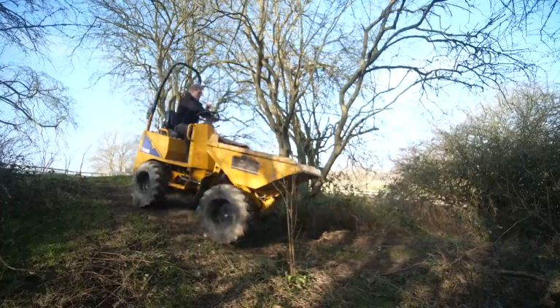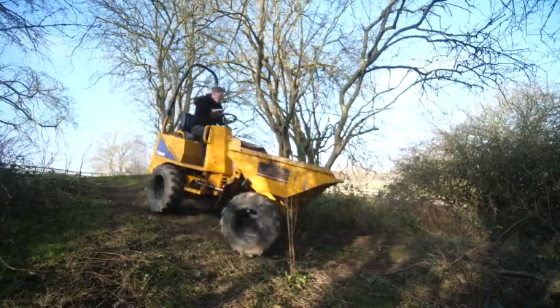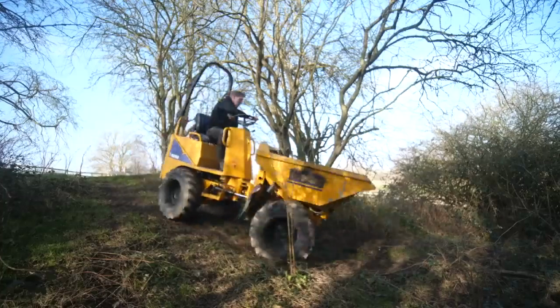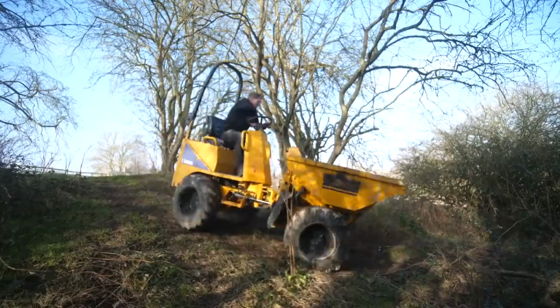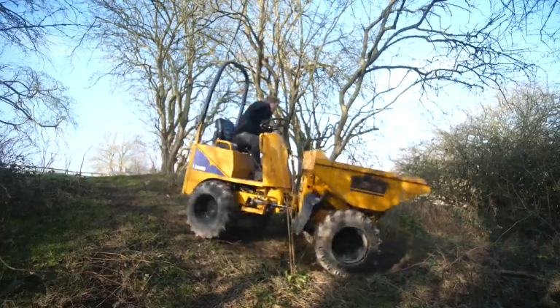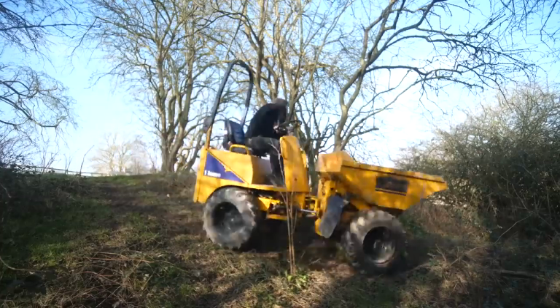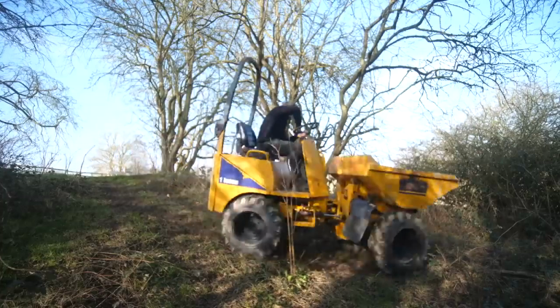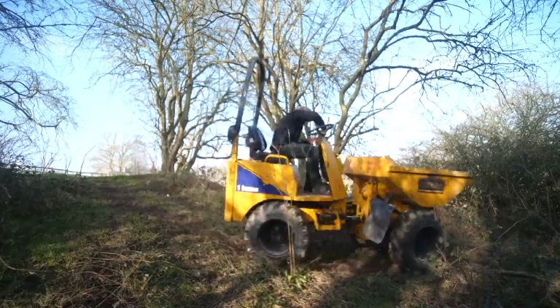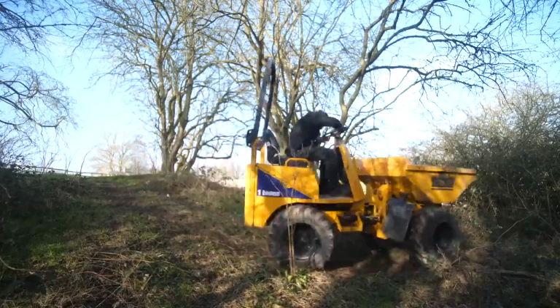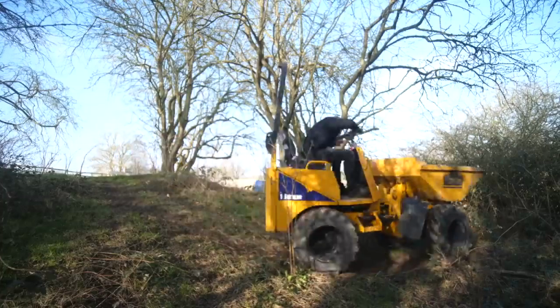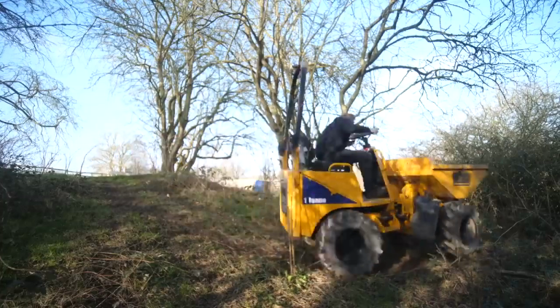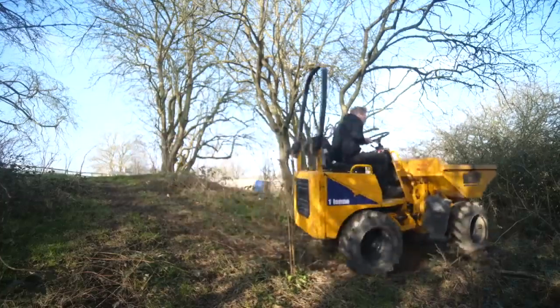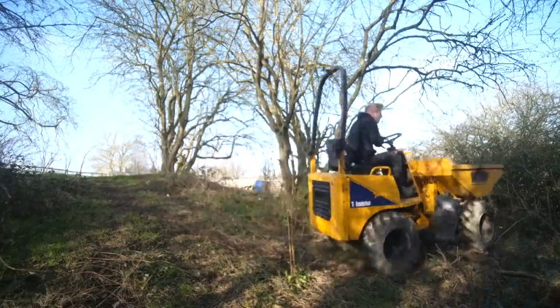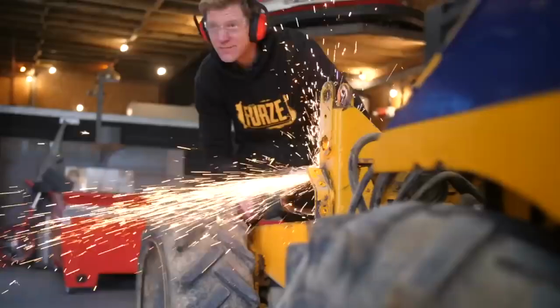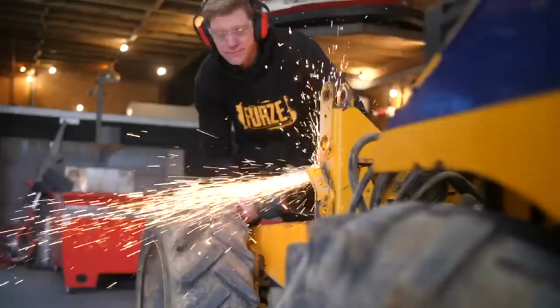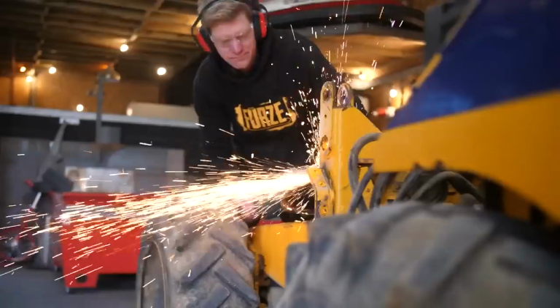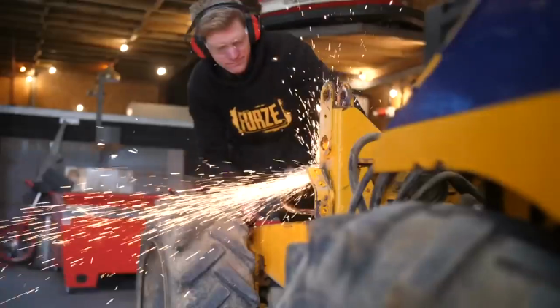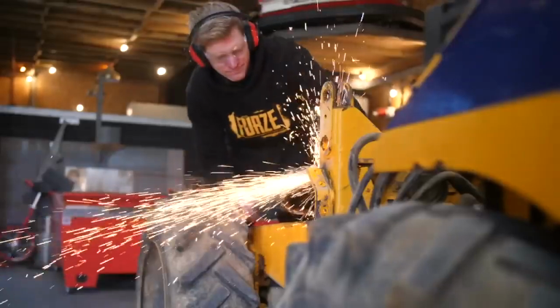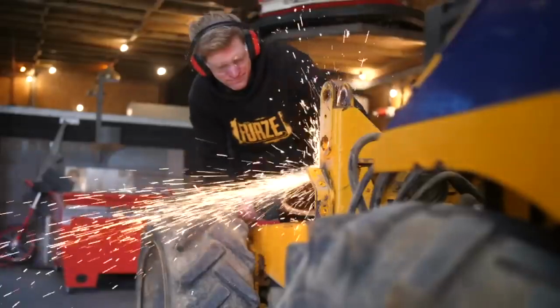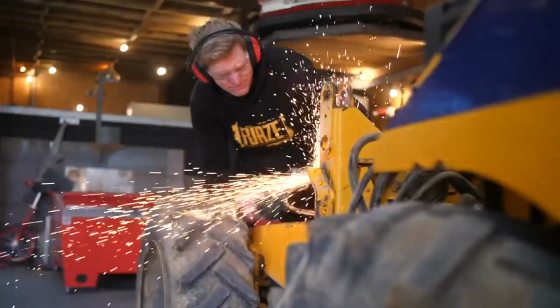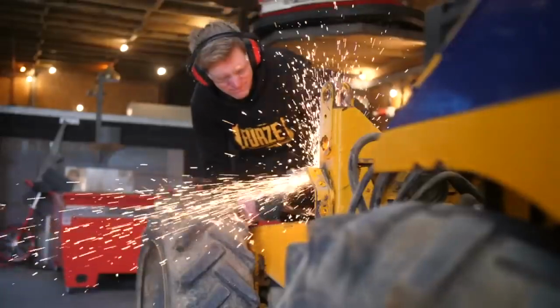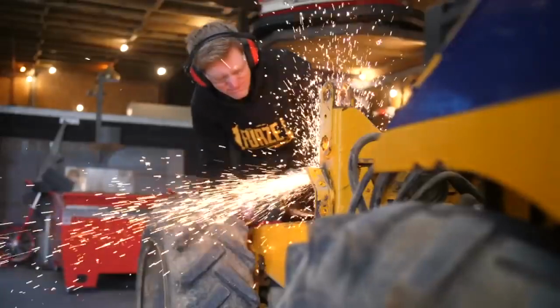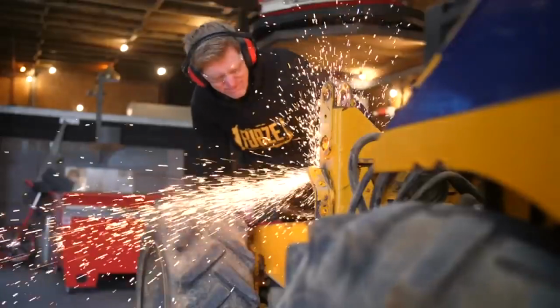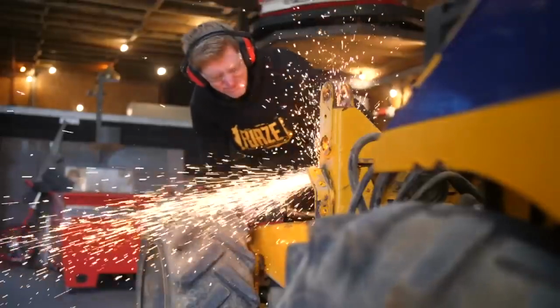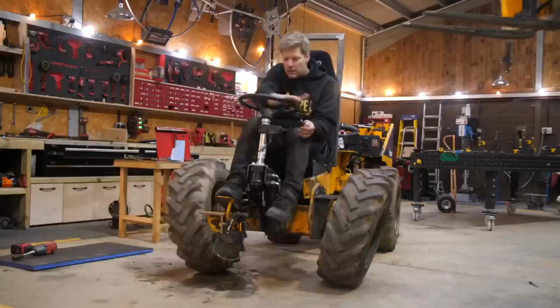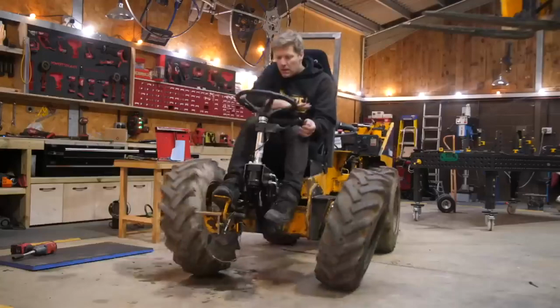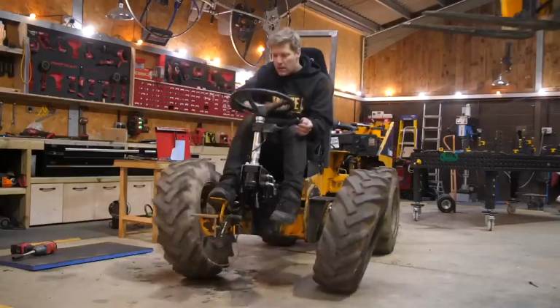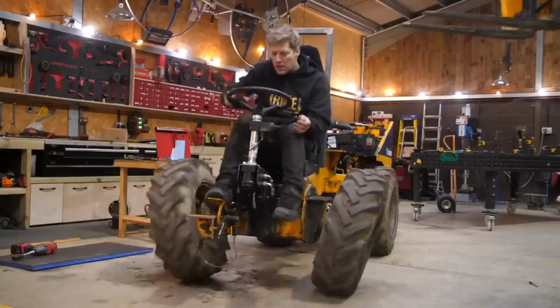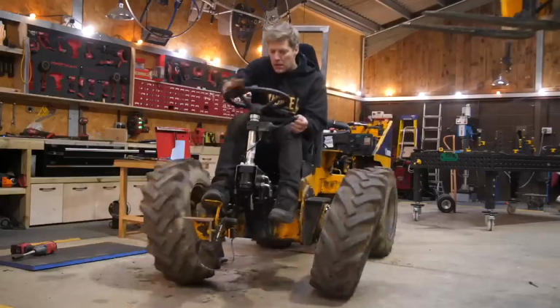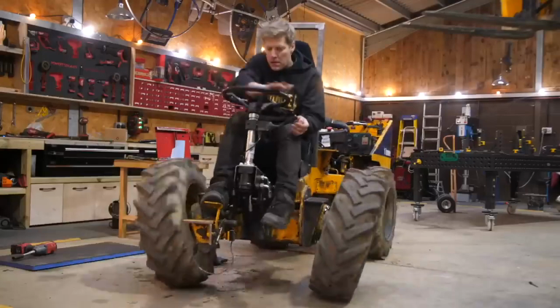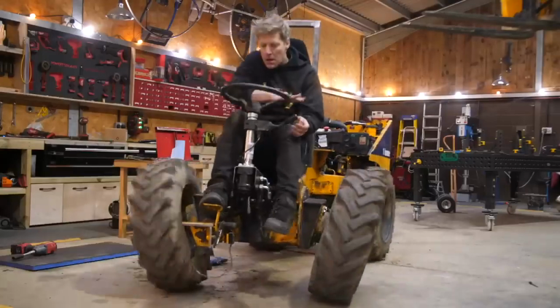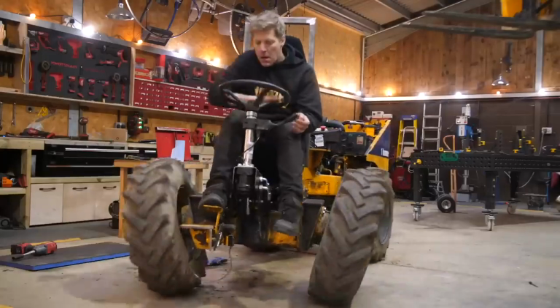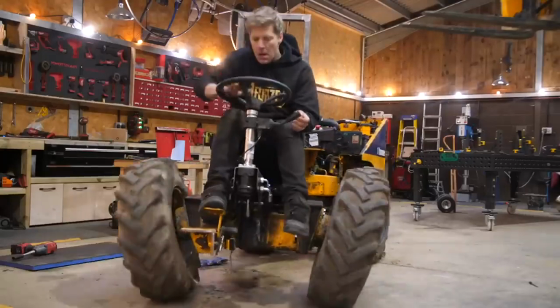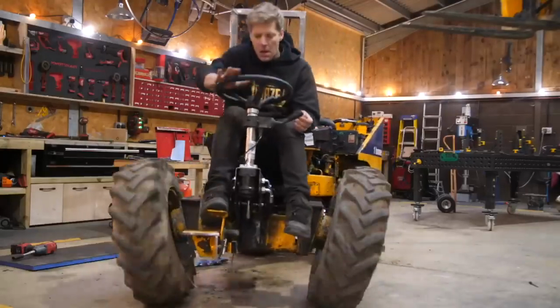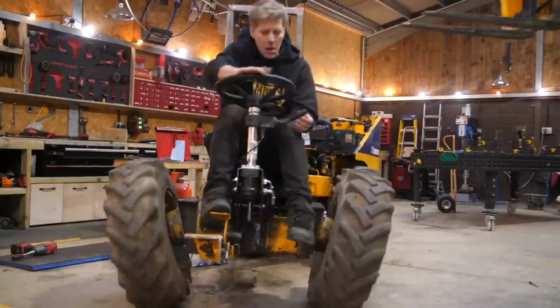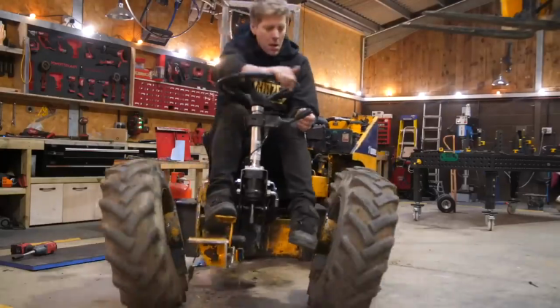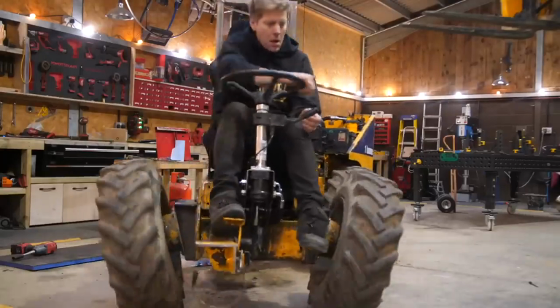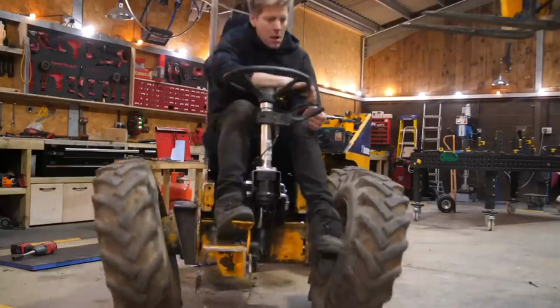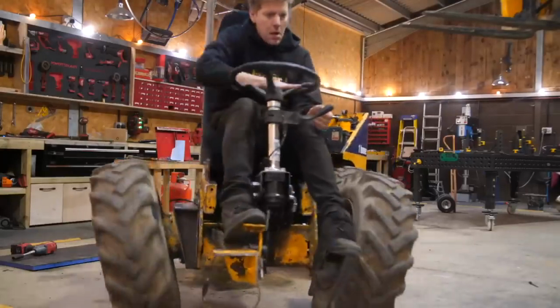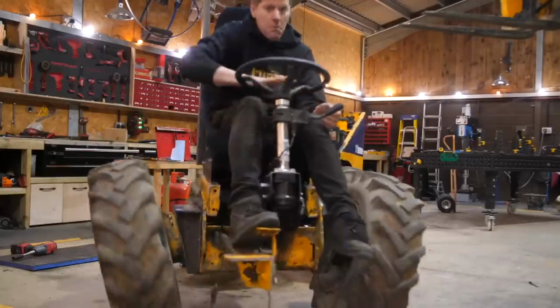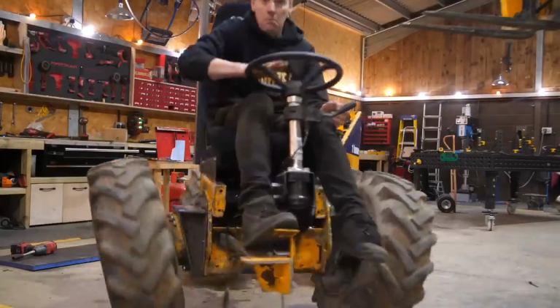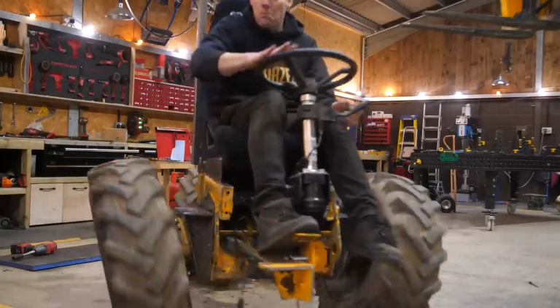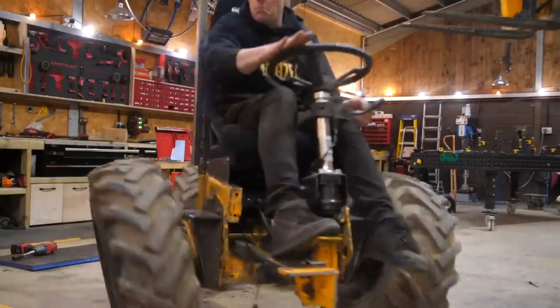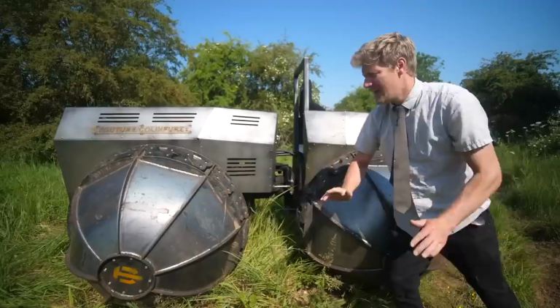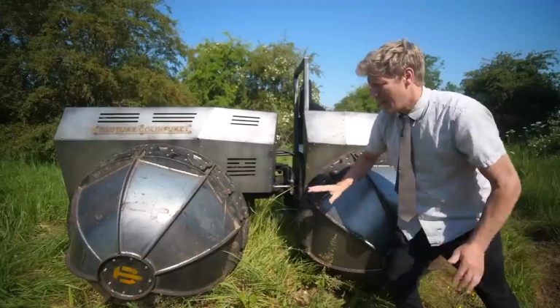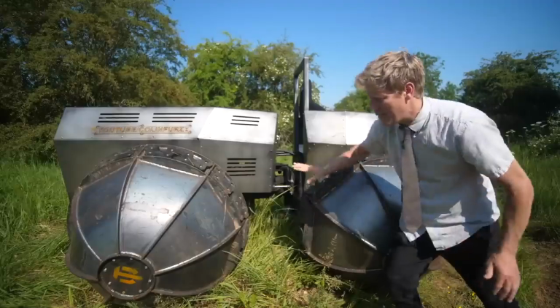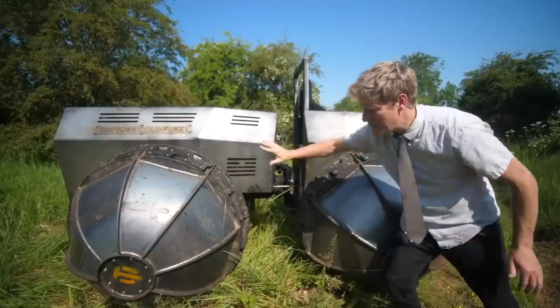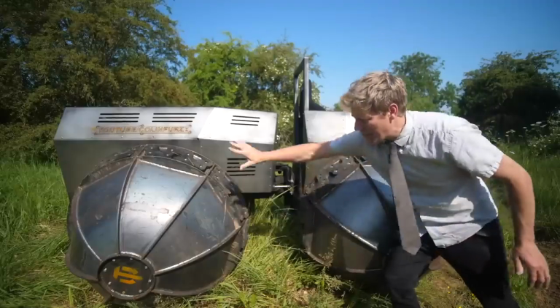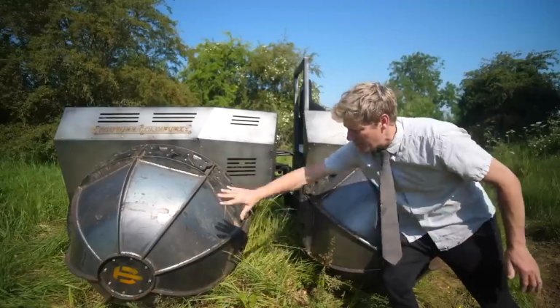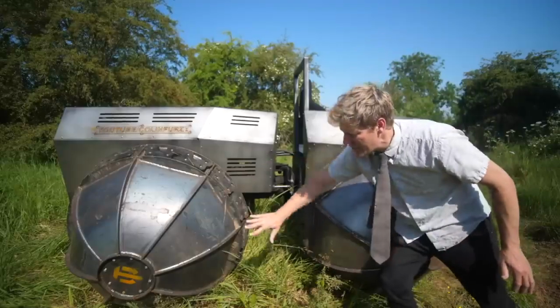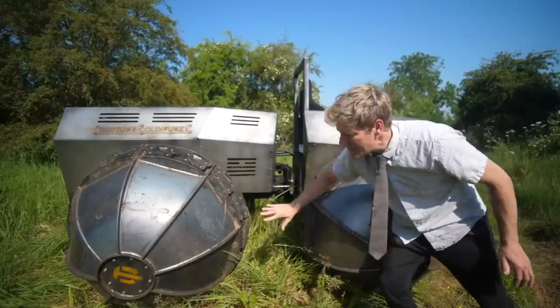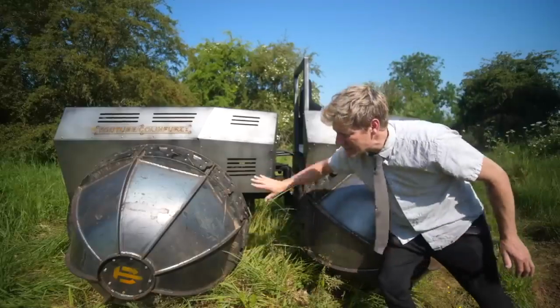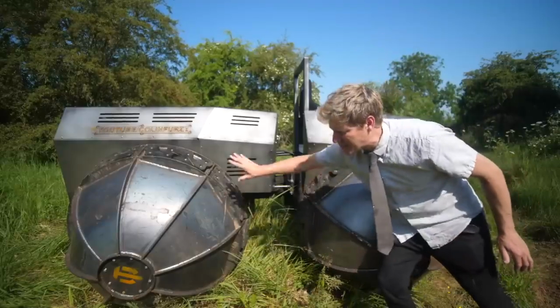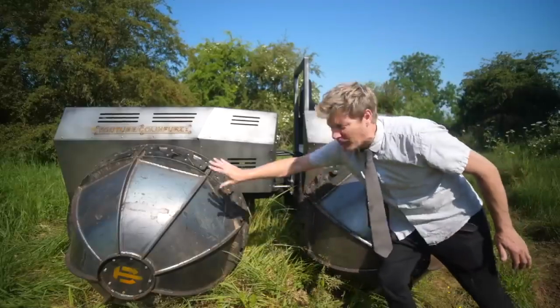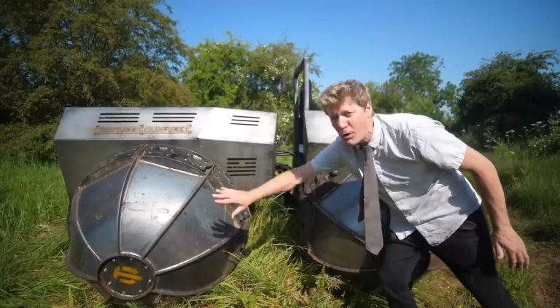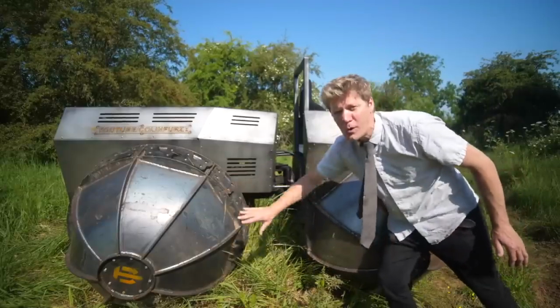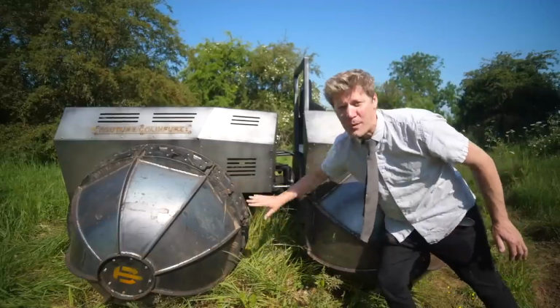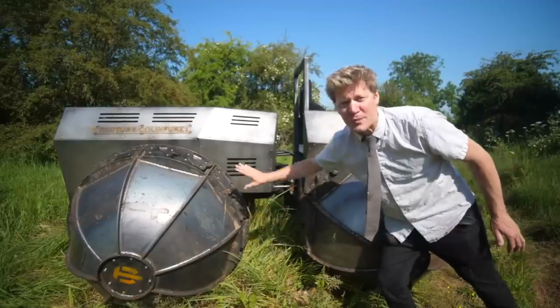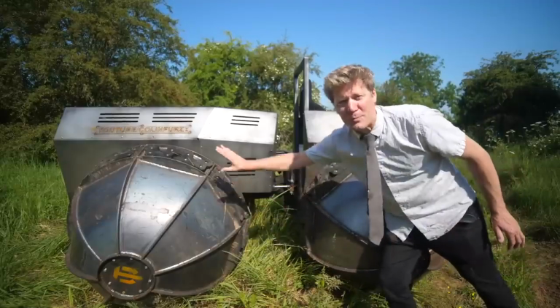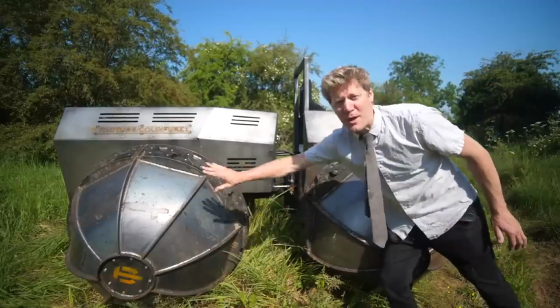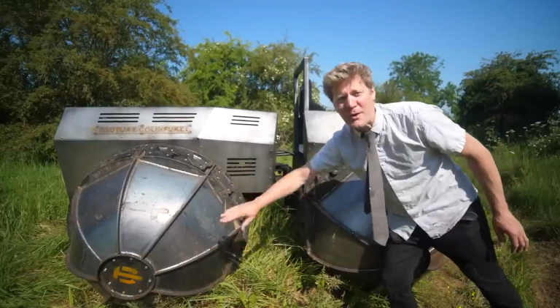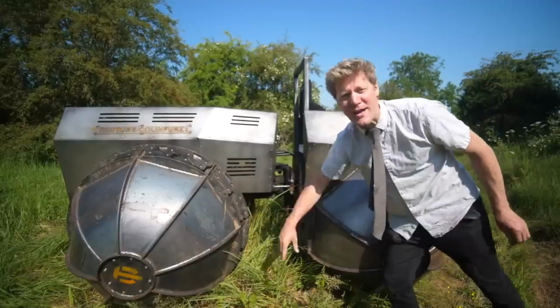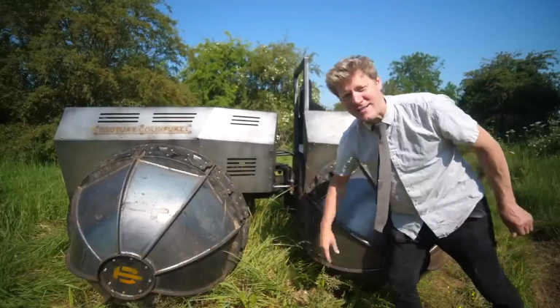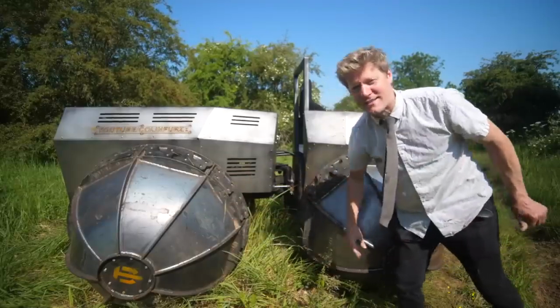I got myself a little one-ton dumper, stripped it of all its parts, tilted the axles at 15 degrees, and then built these bulbous beauties.